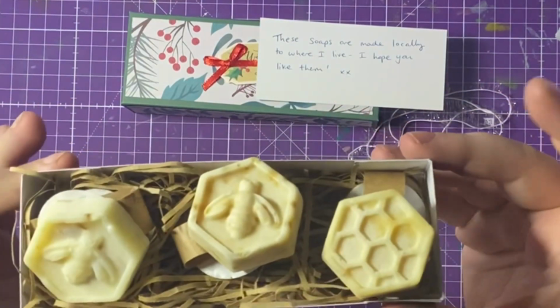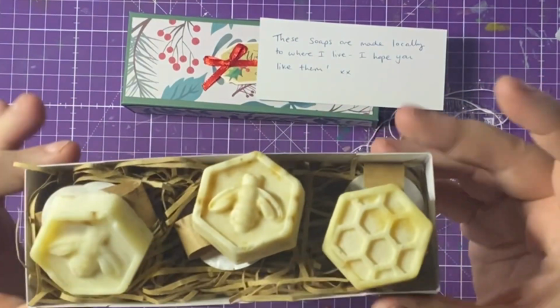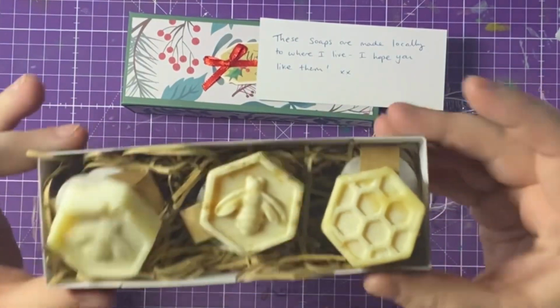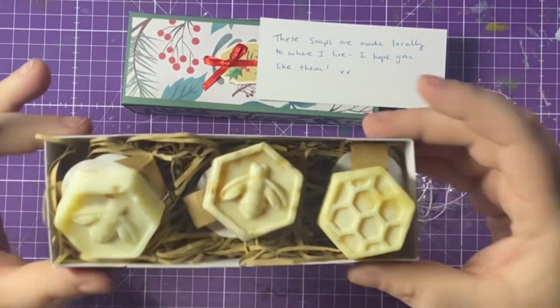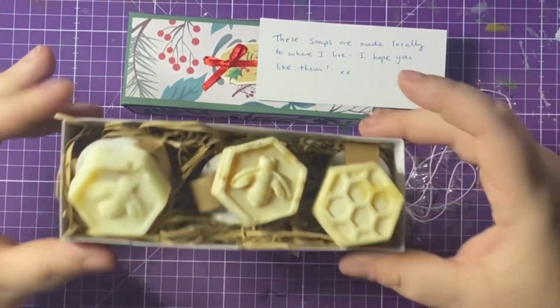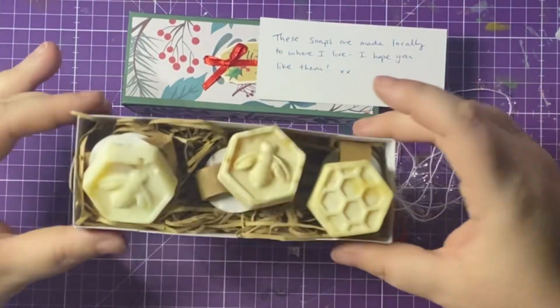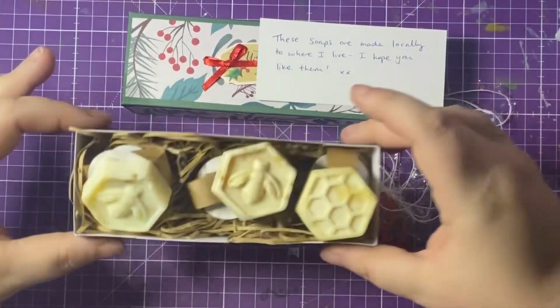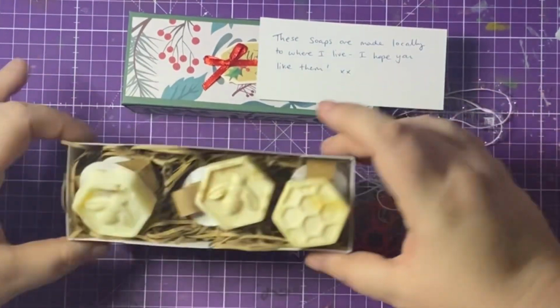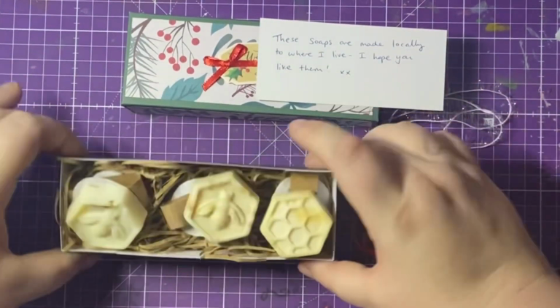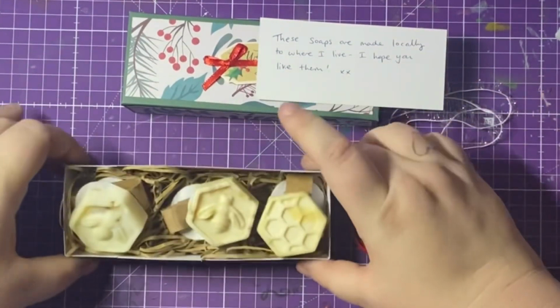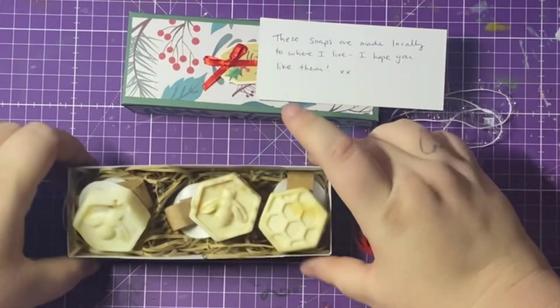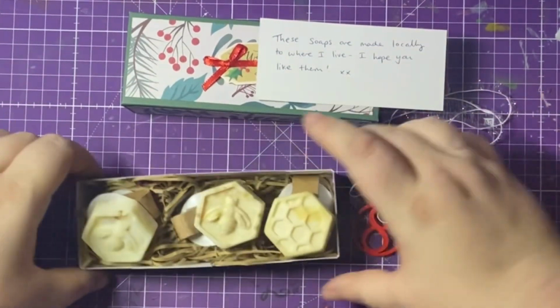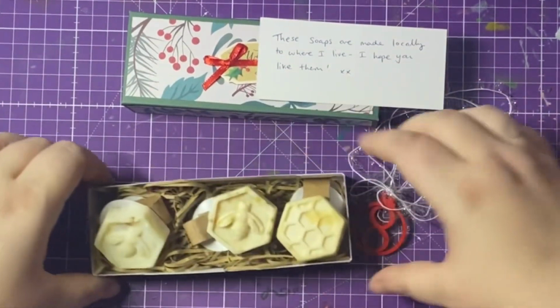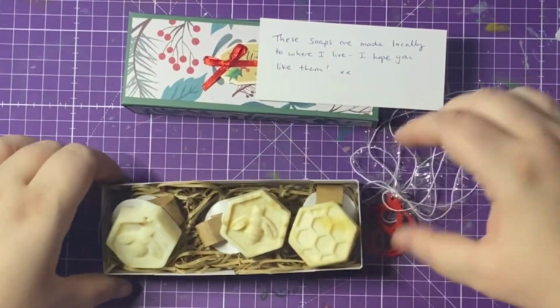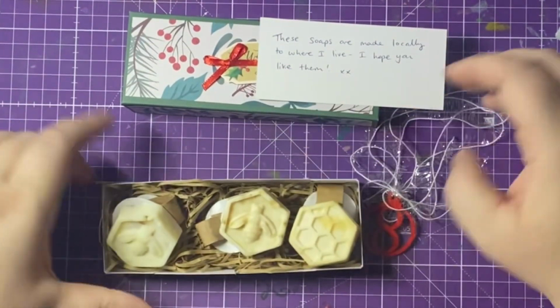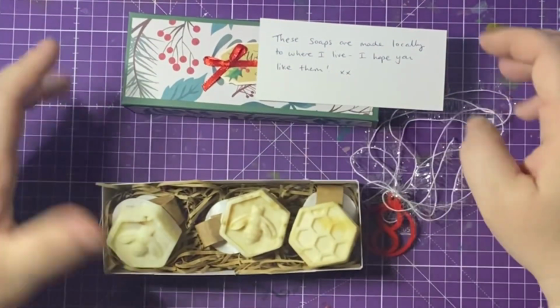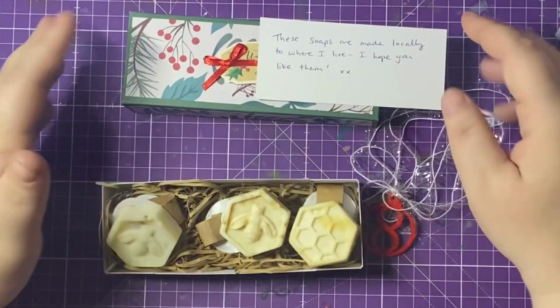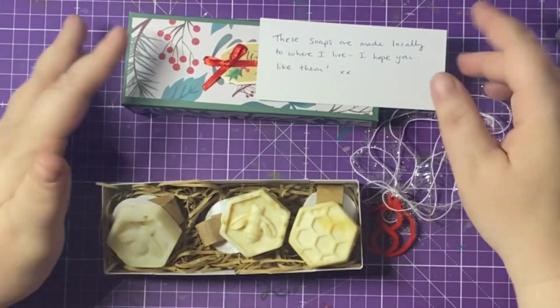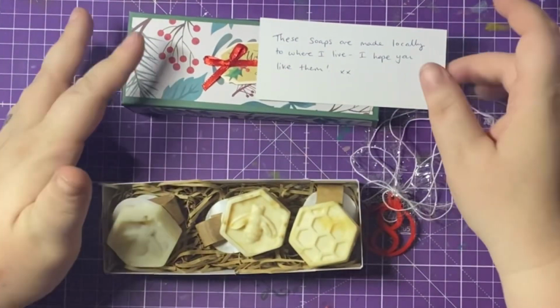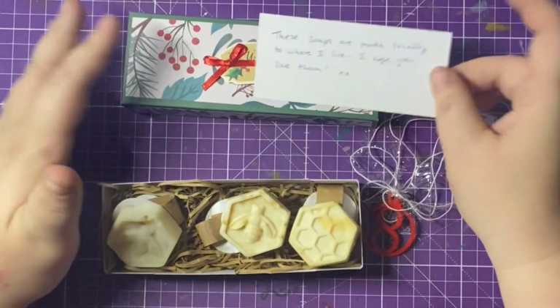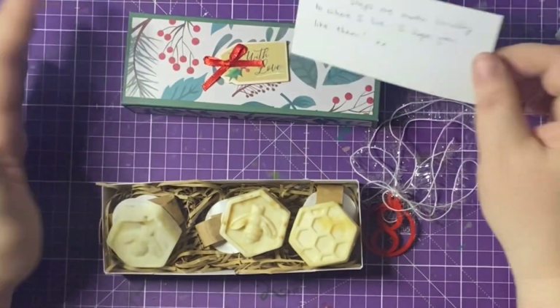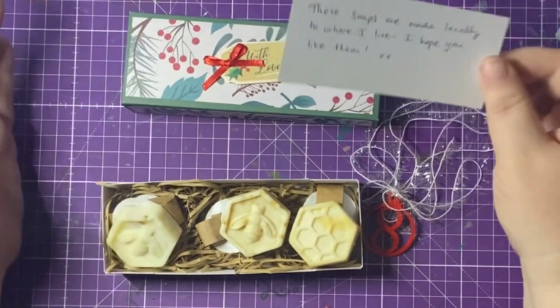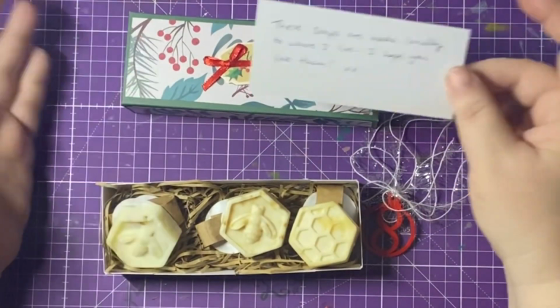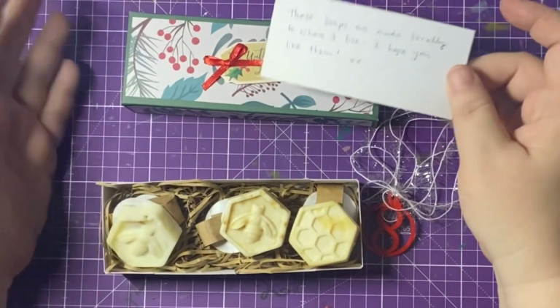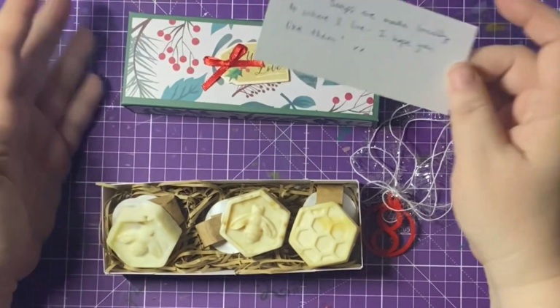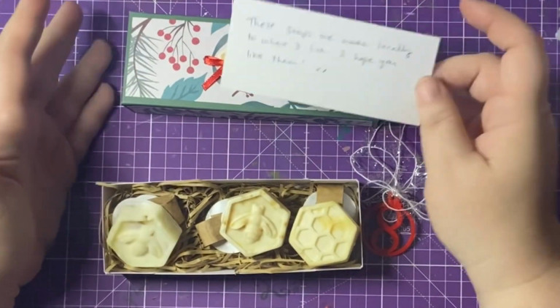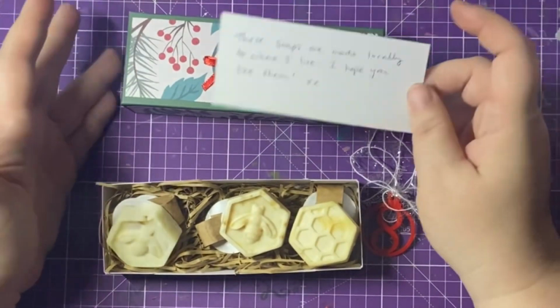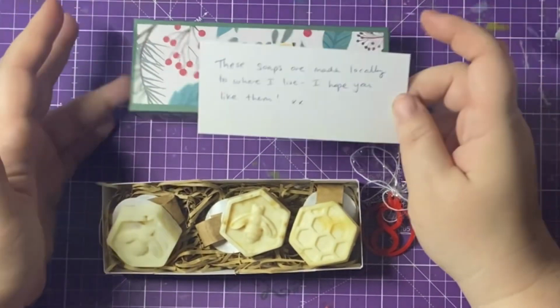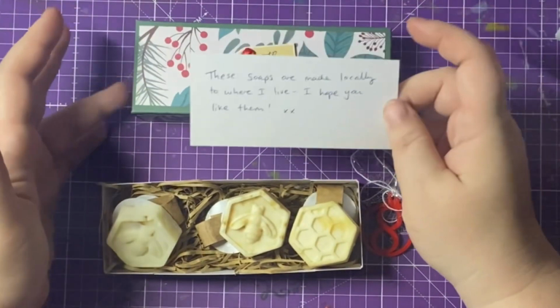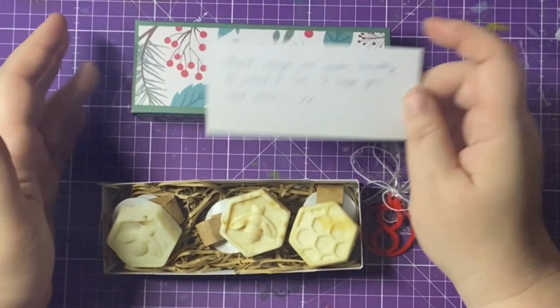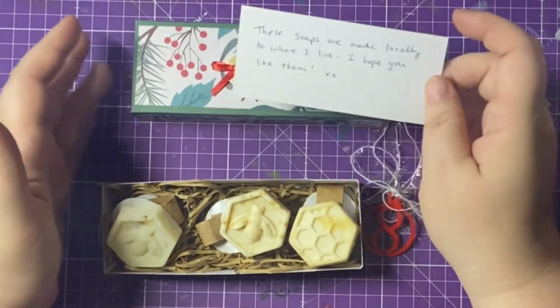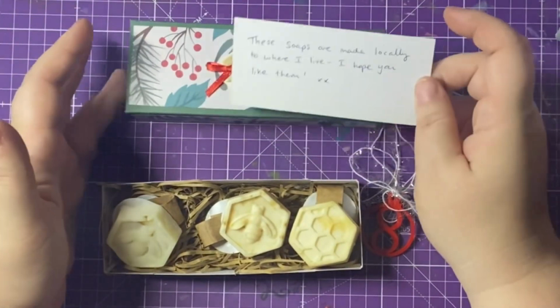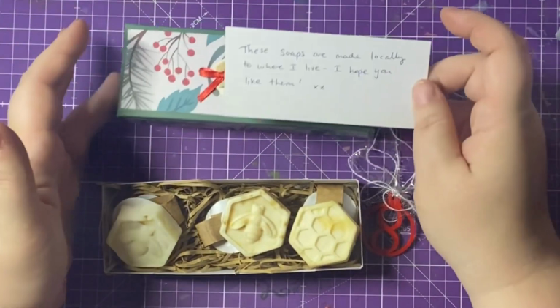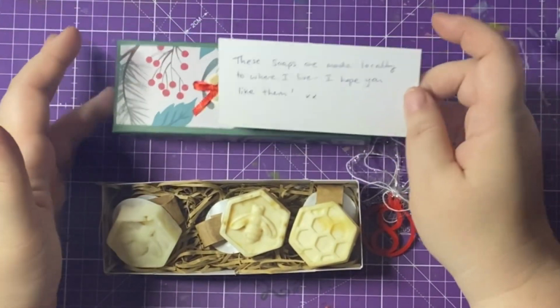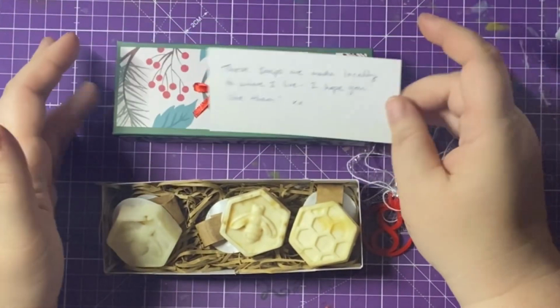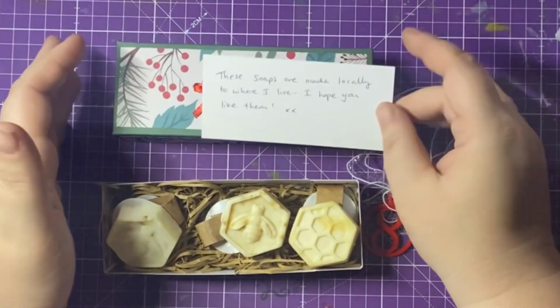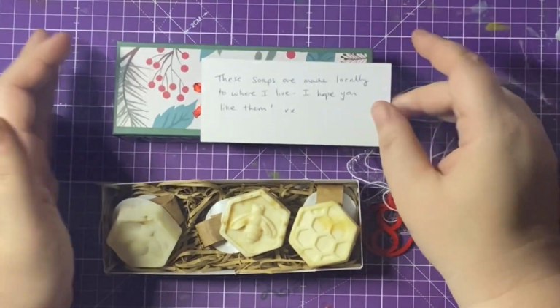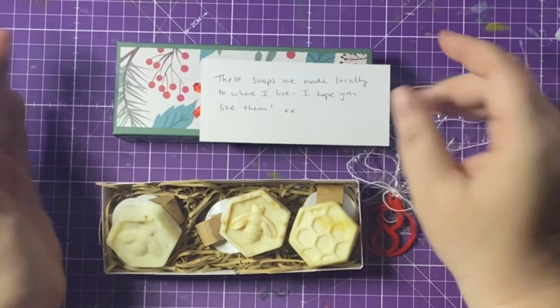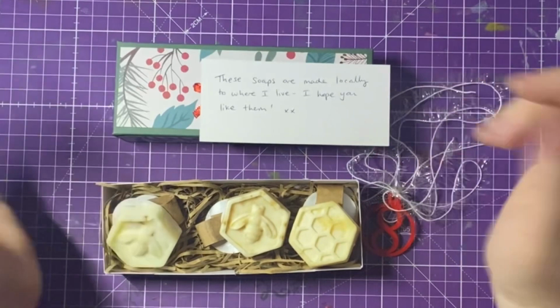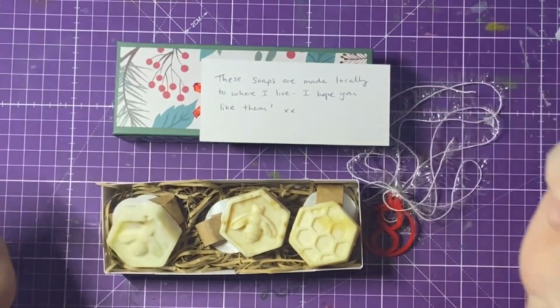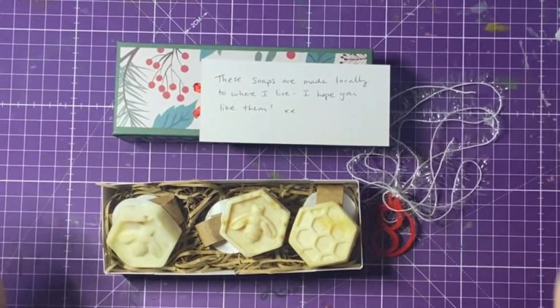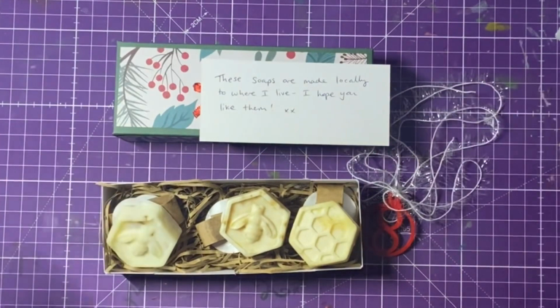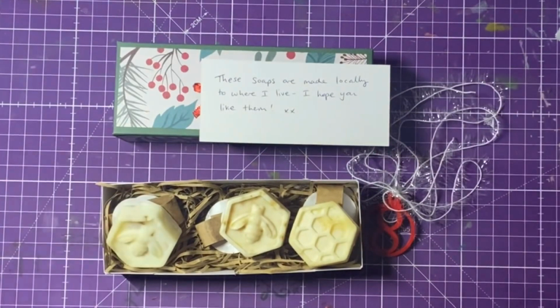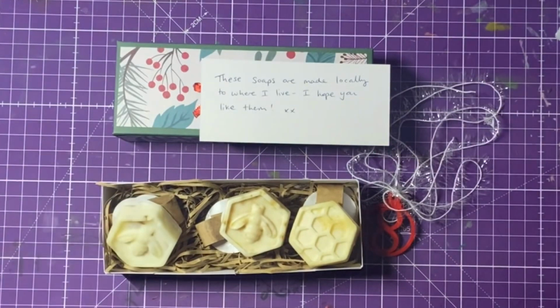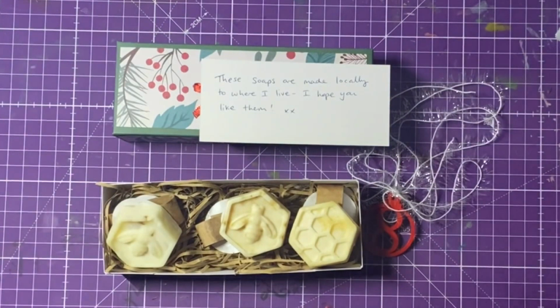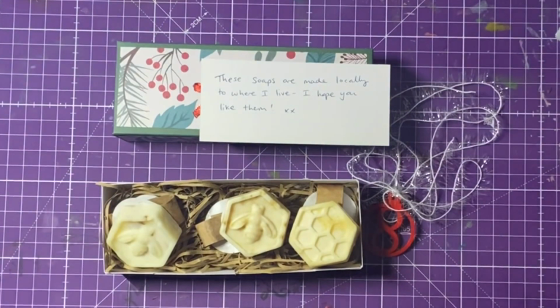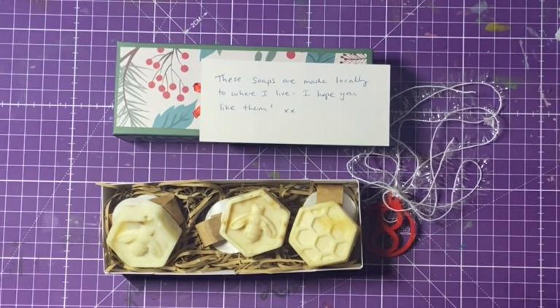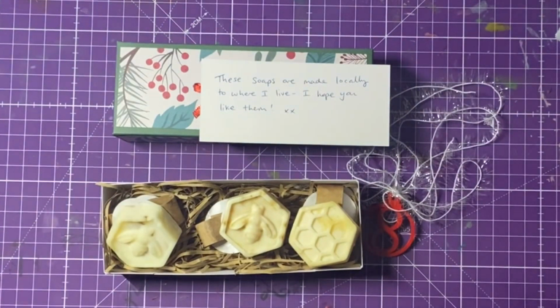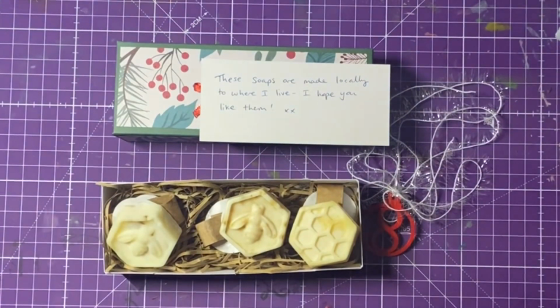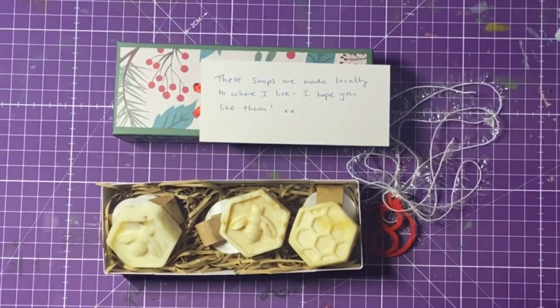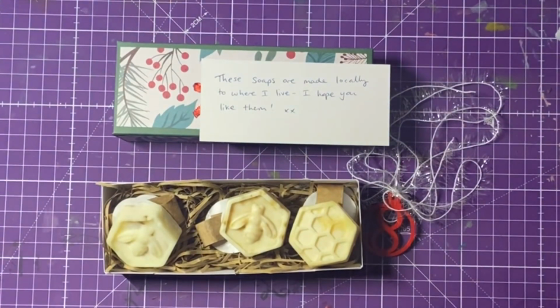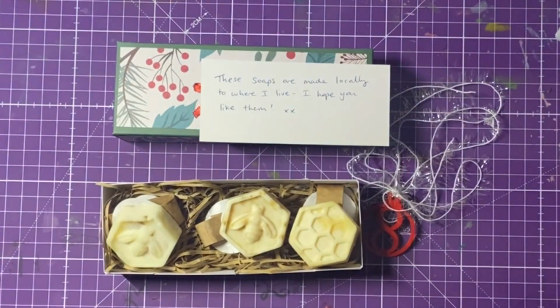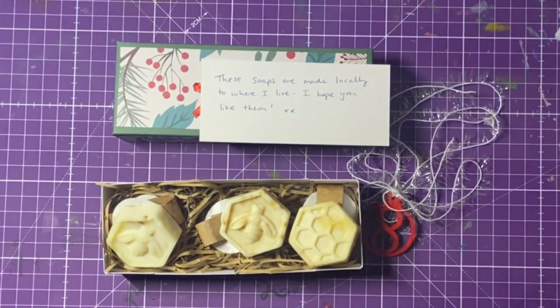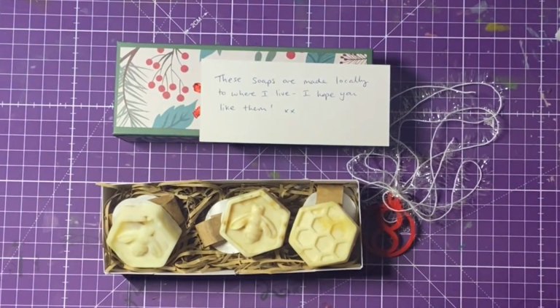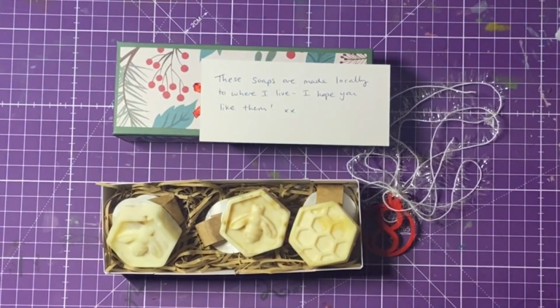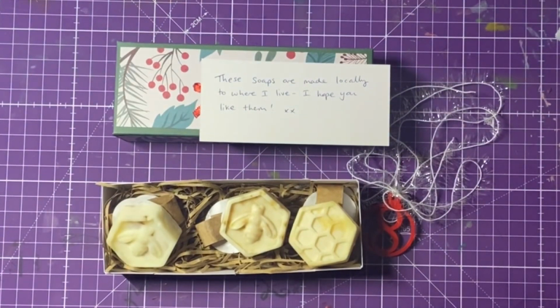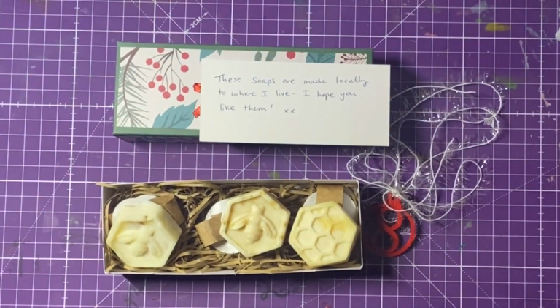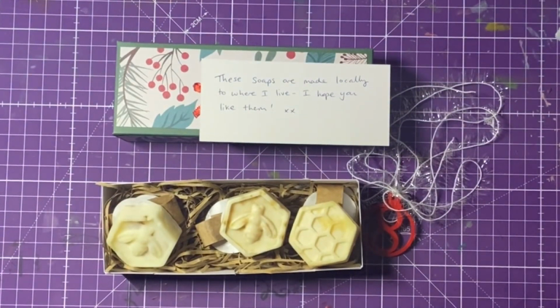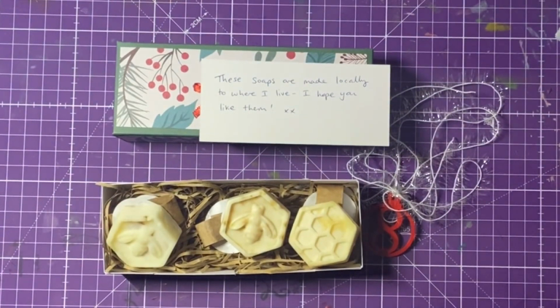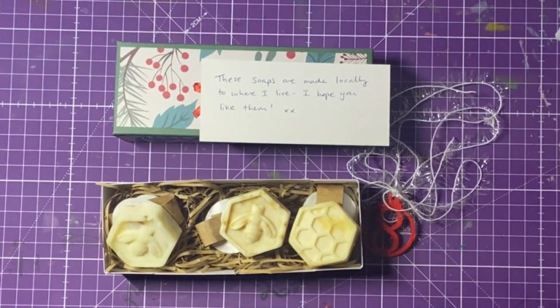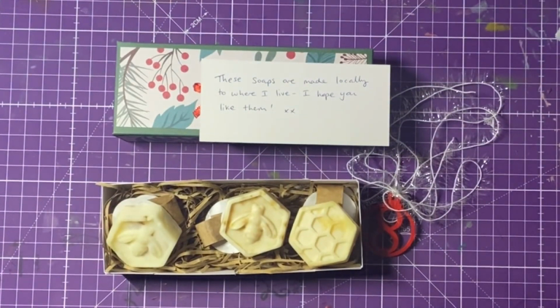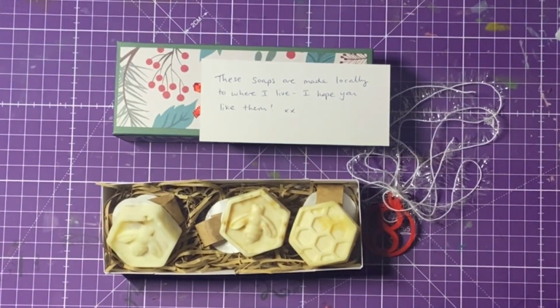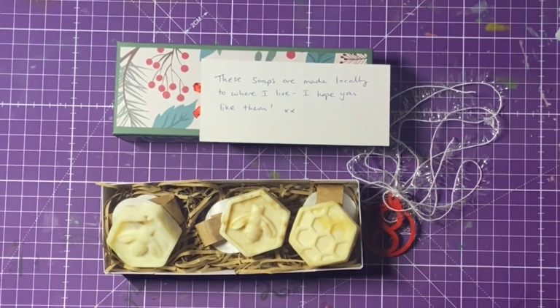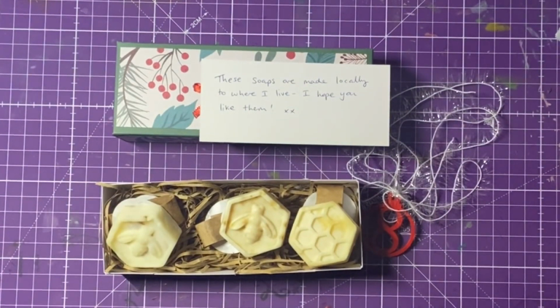Thank you so much for this beautiful Christmas present. I really love it — I can't stop saying it, I'm just so happy. Thank you, thank you! So let's see — go back to past me.